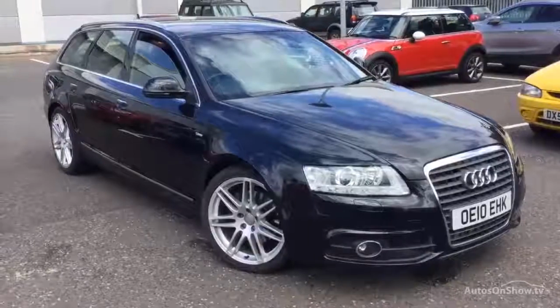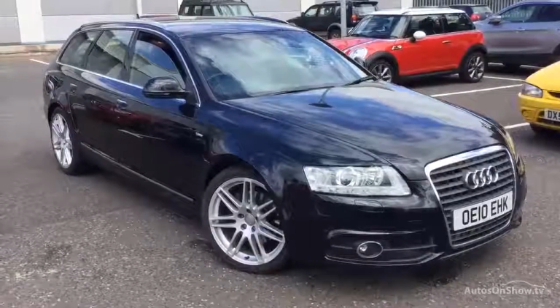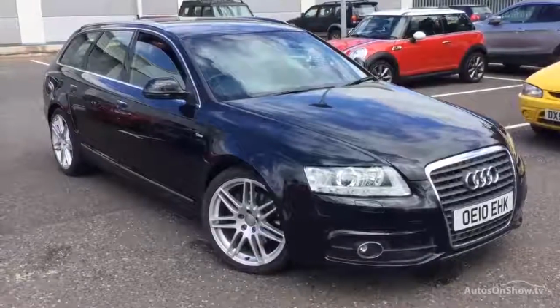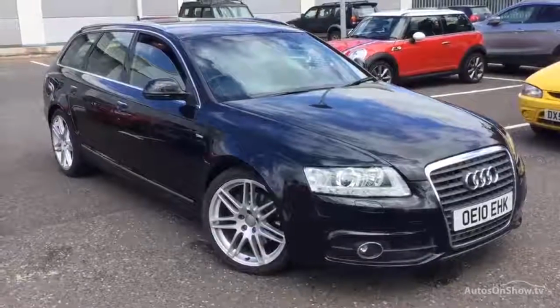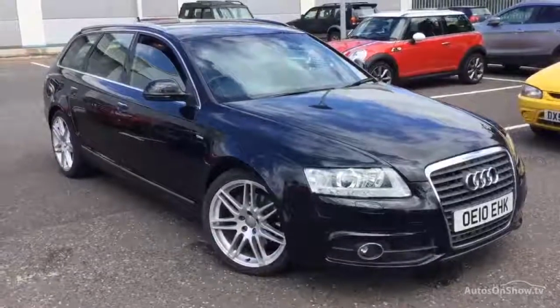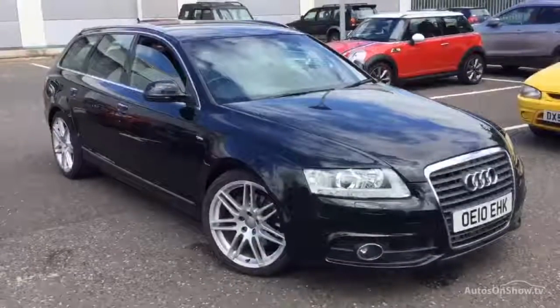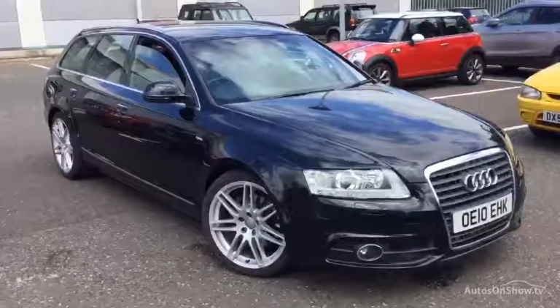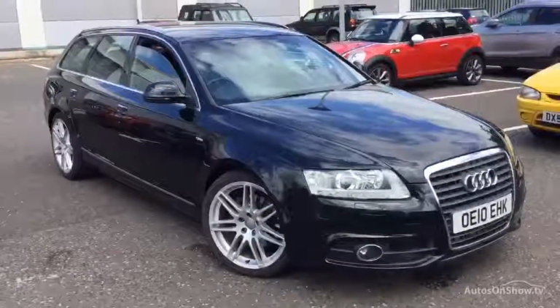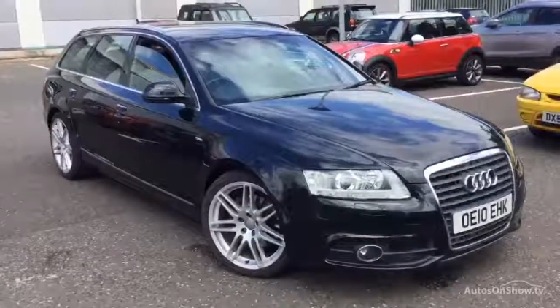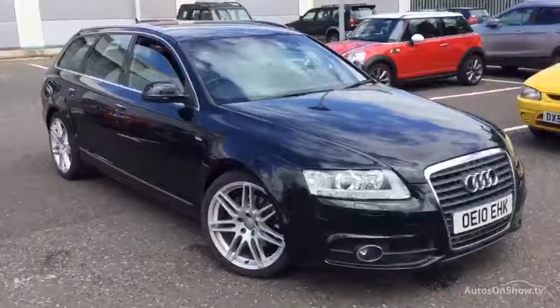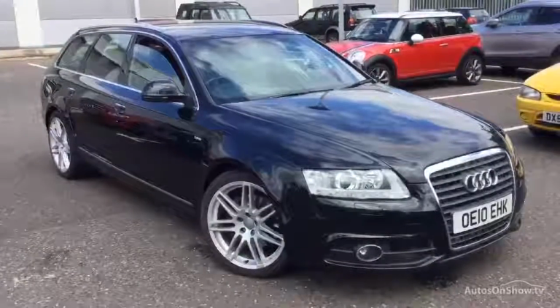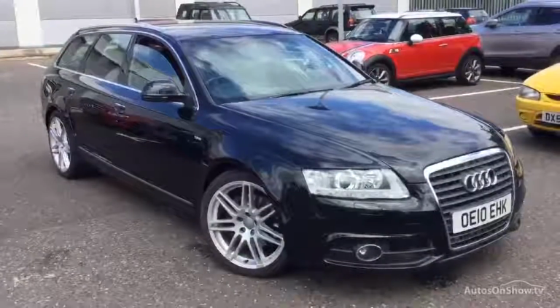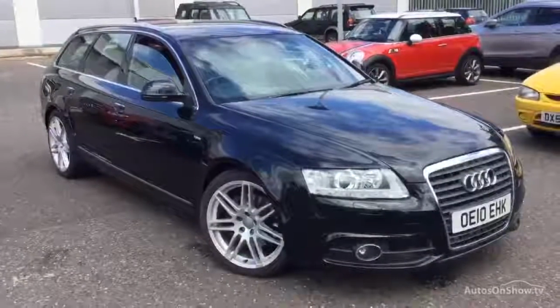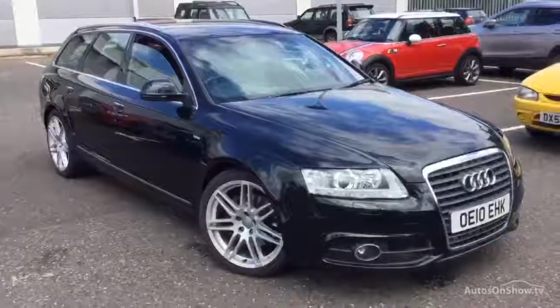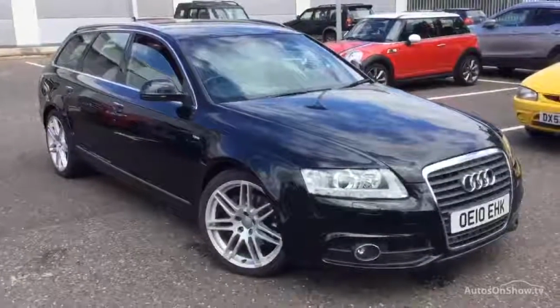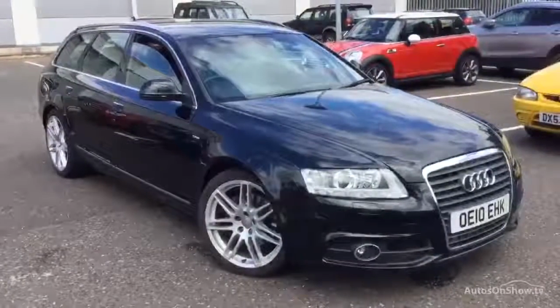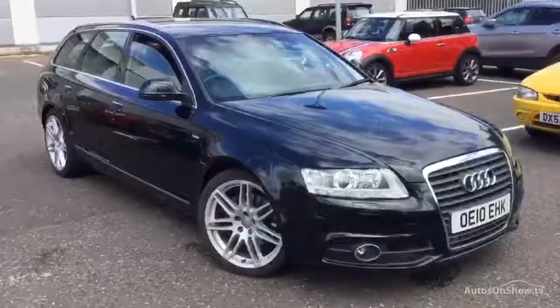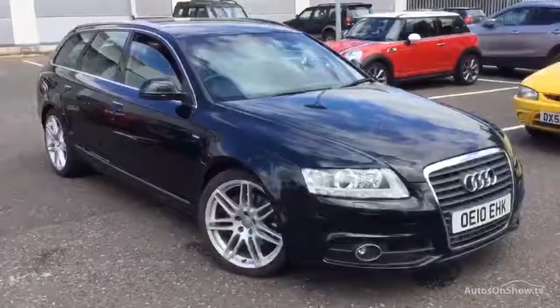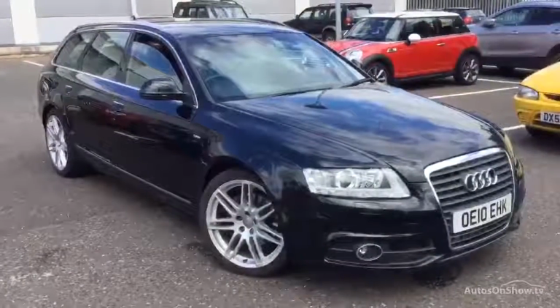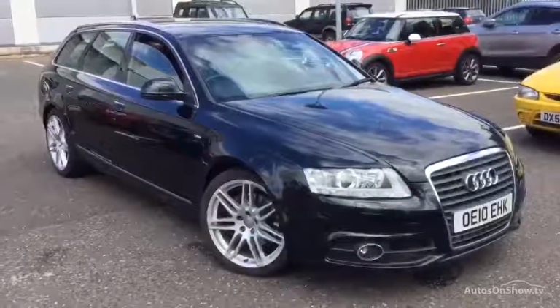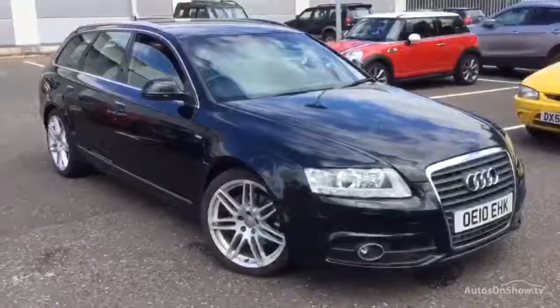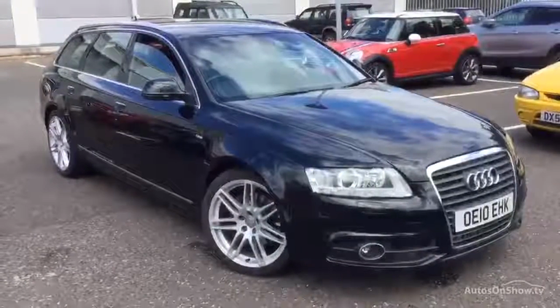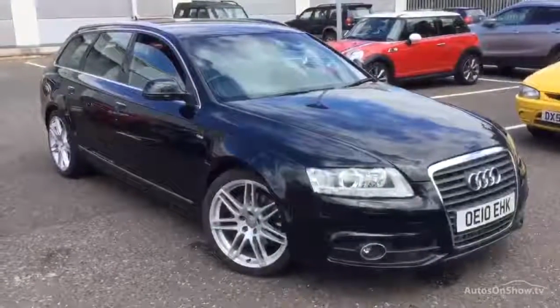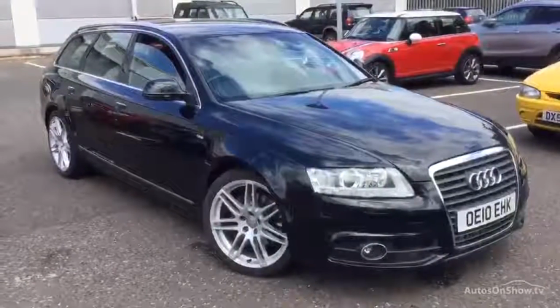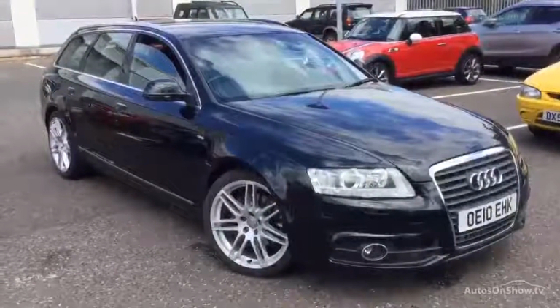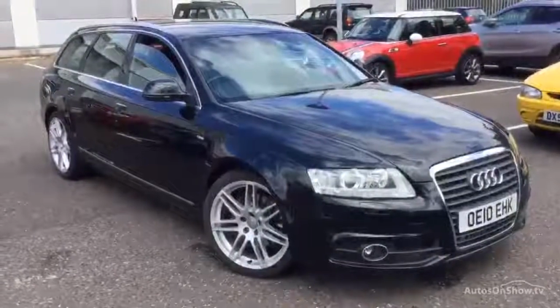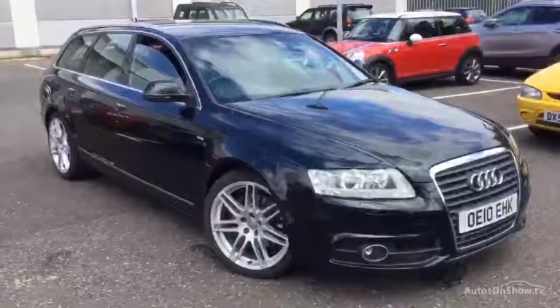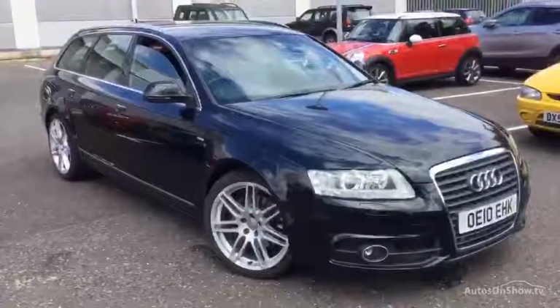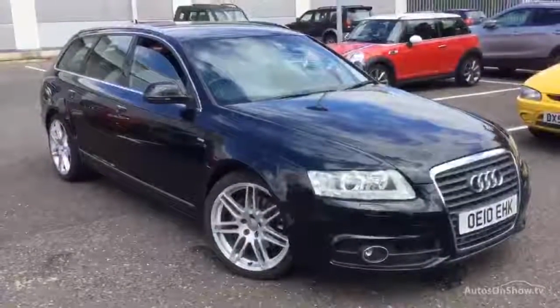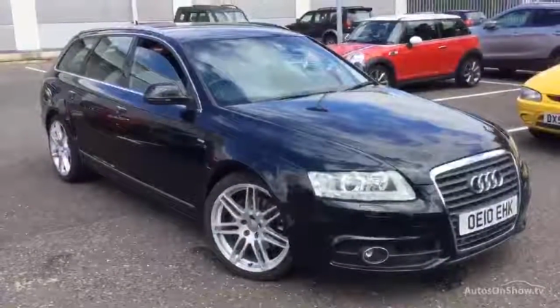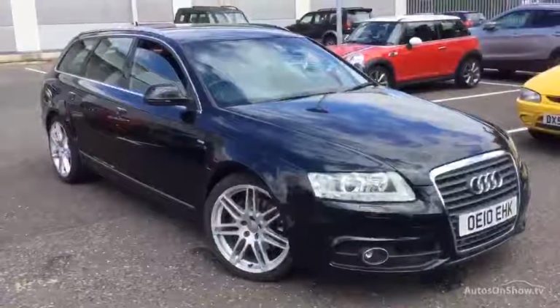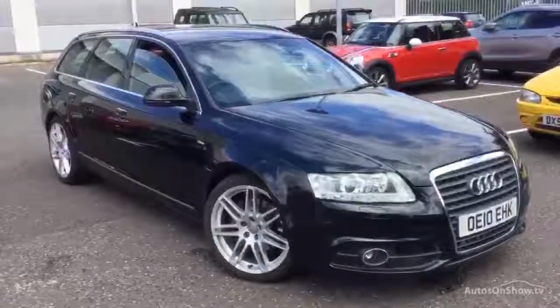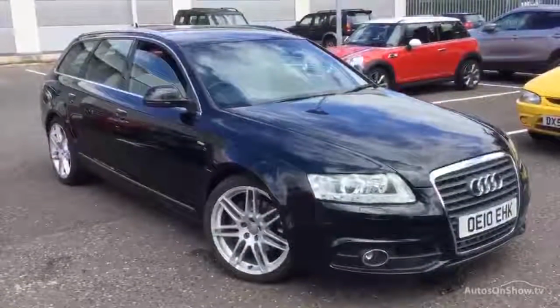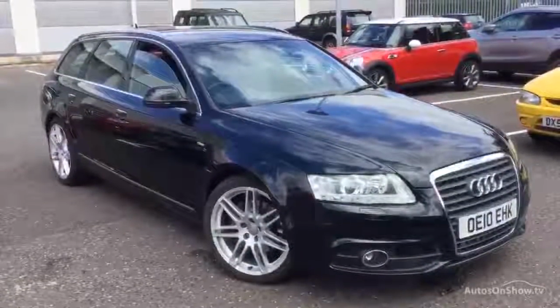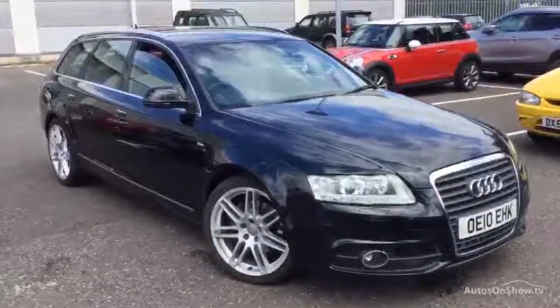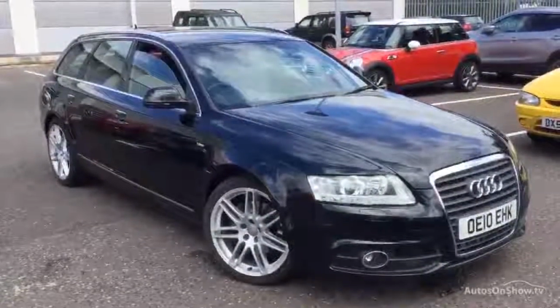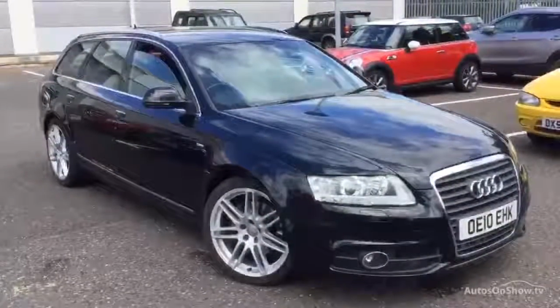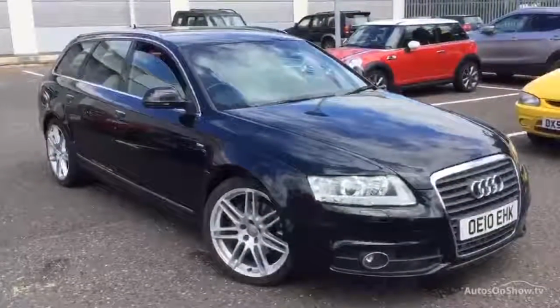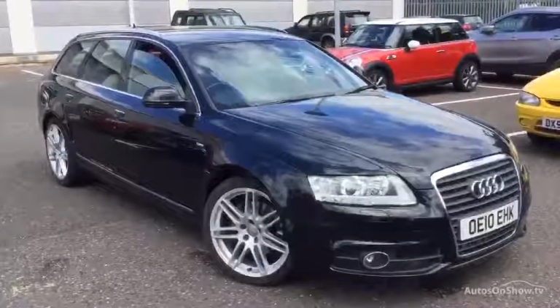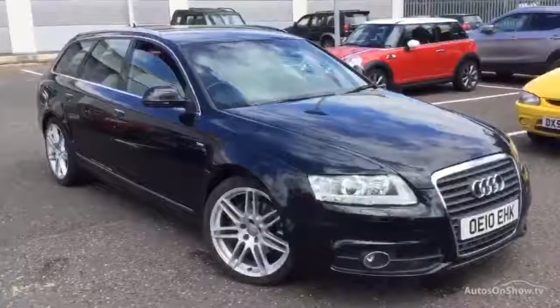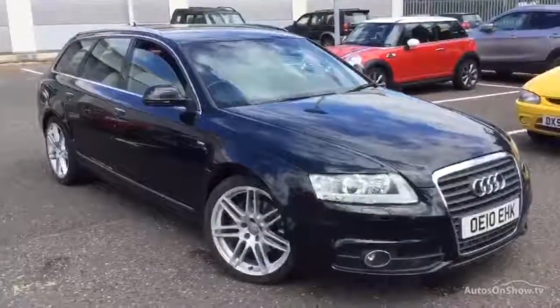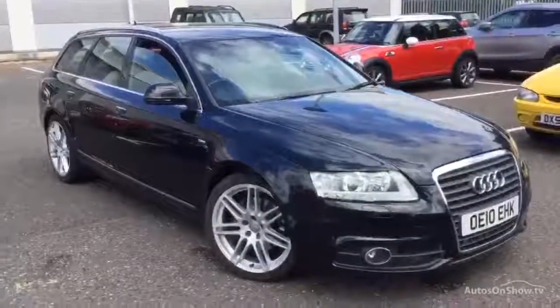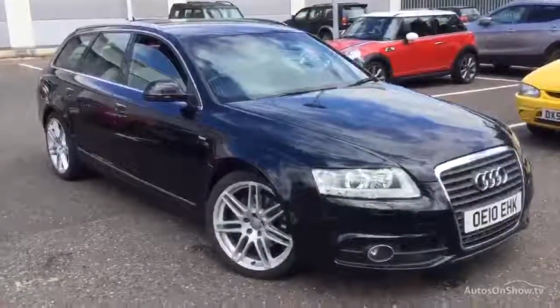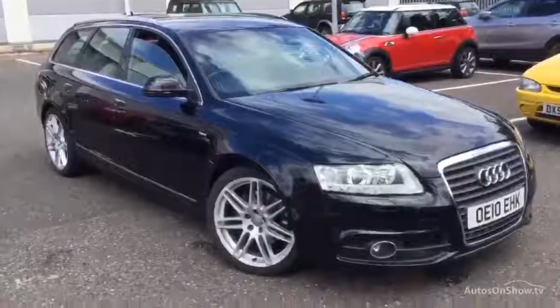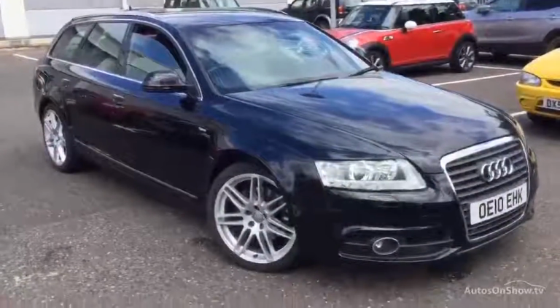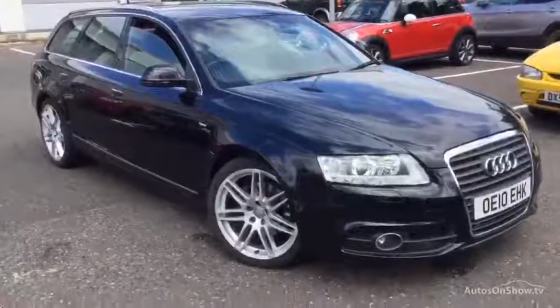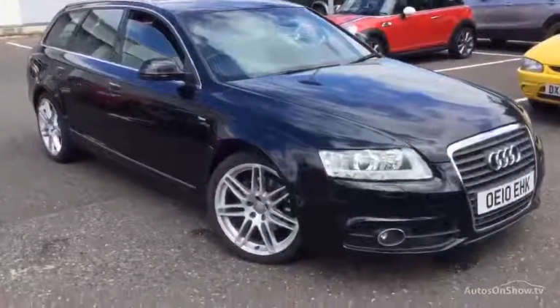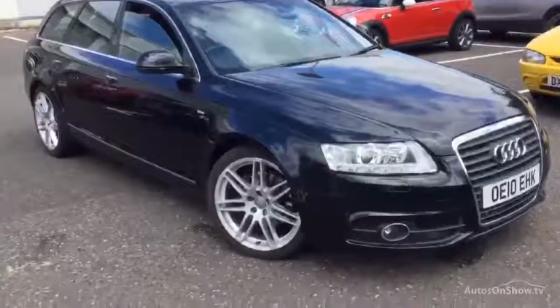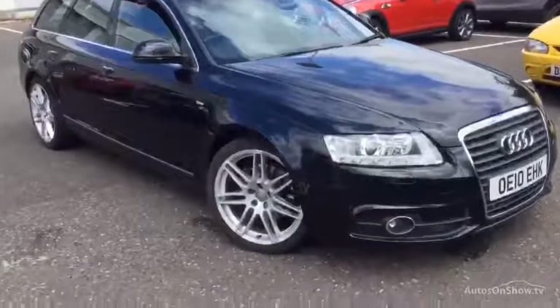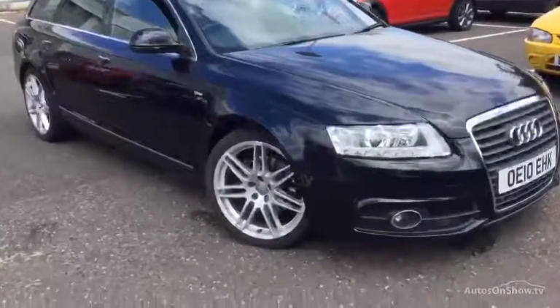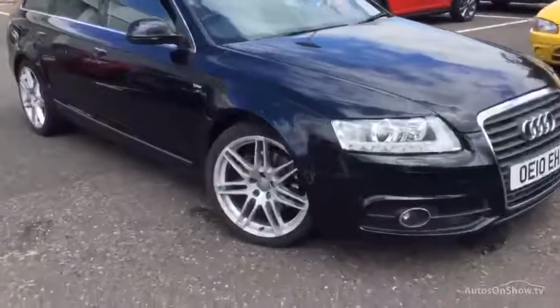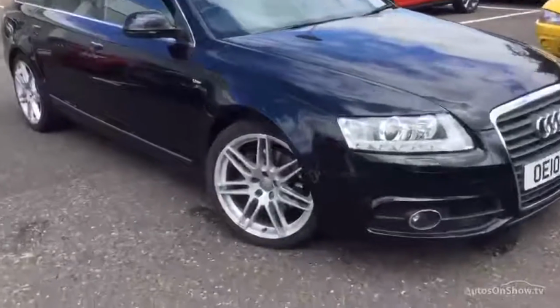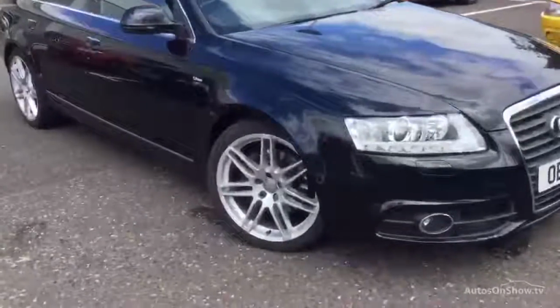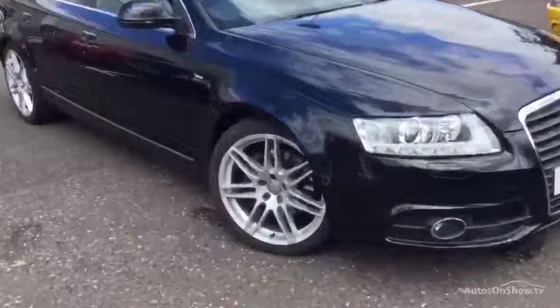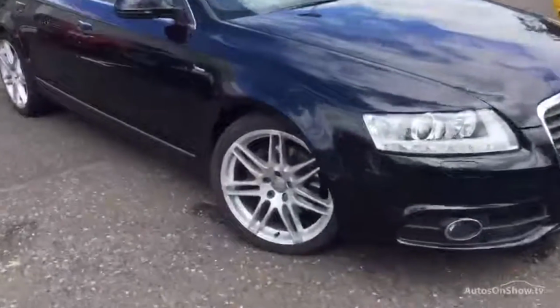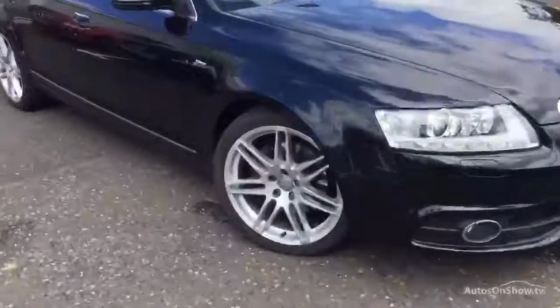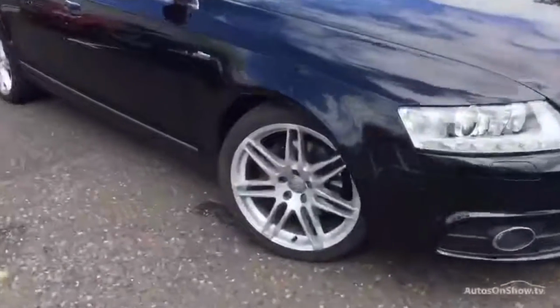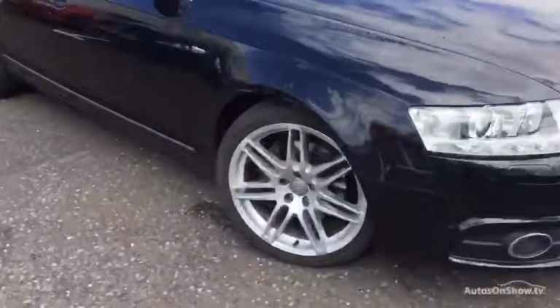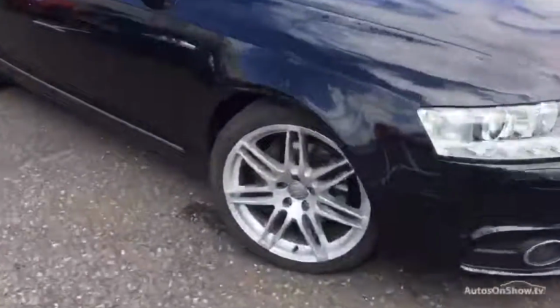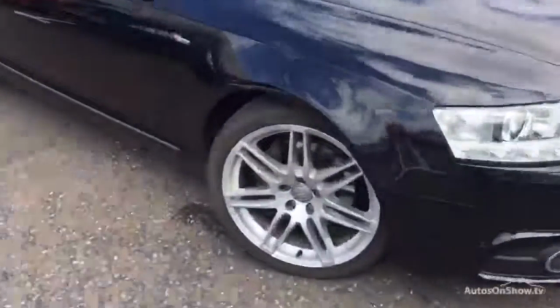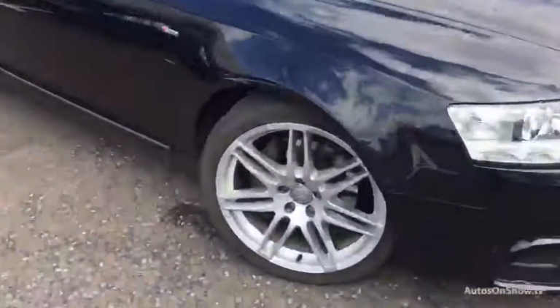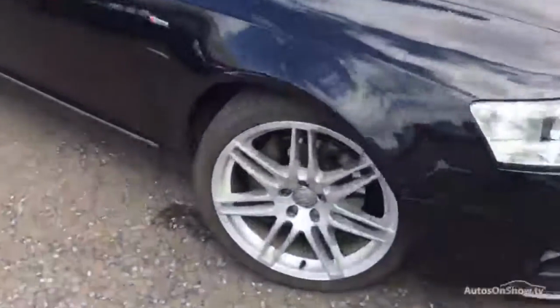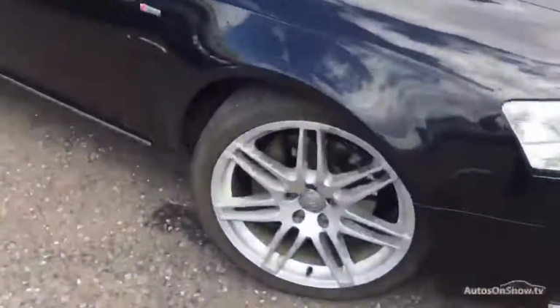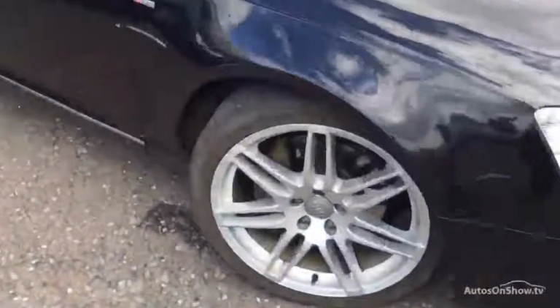Here we have a very nice looking 2010 Audi A6 S-Line Avant in black, starting with the offside front tyre.